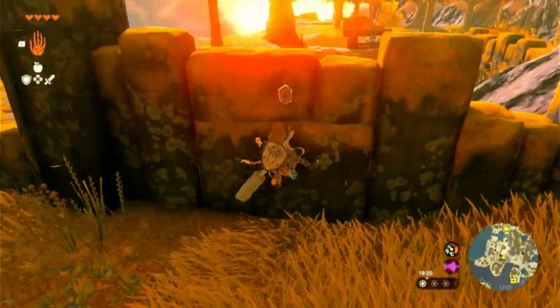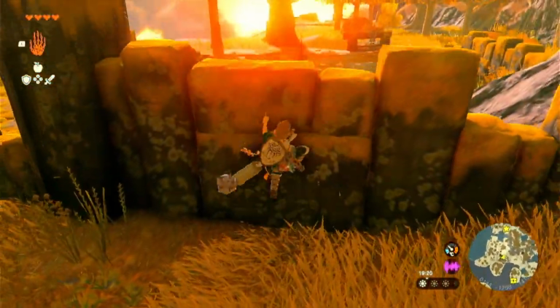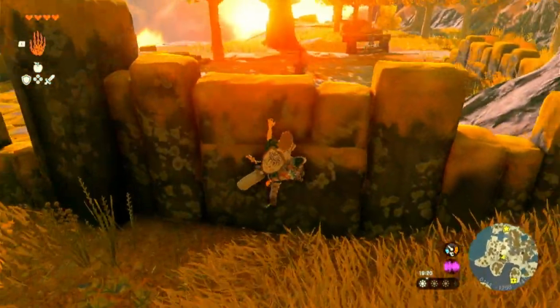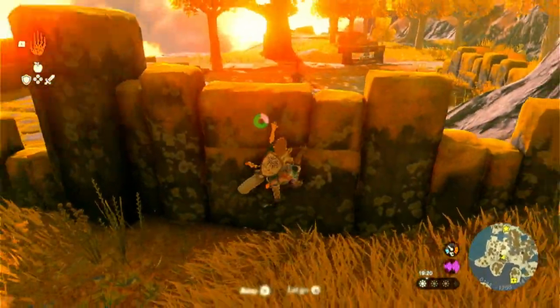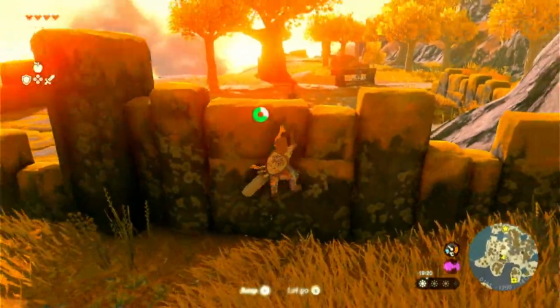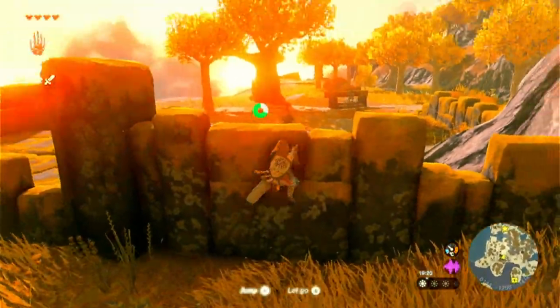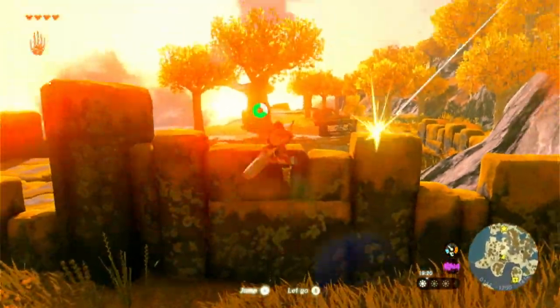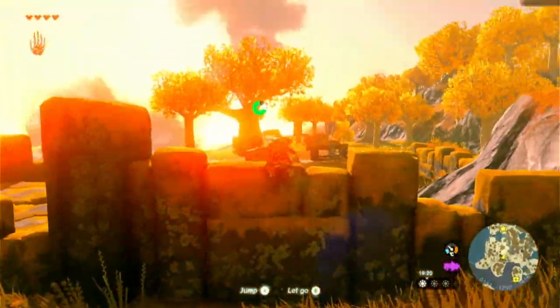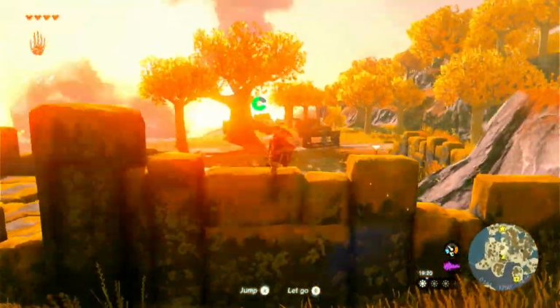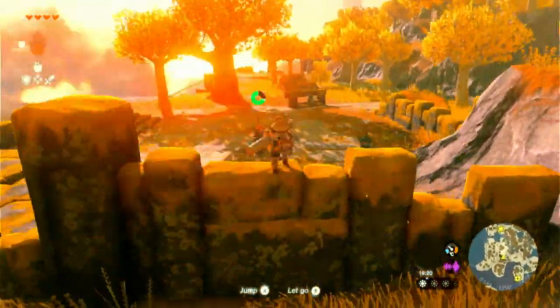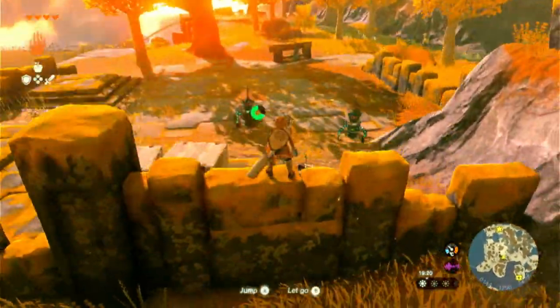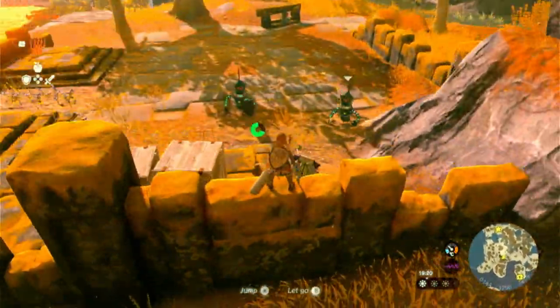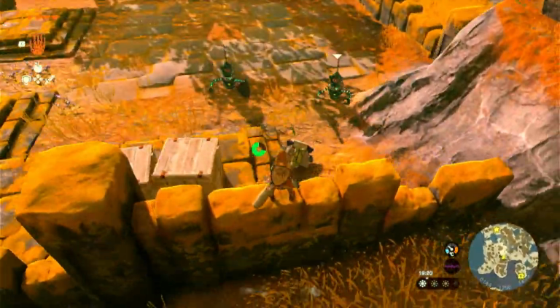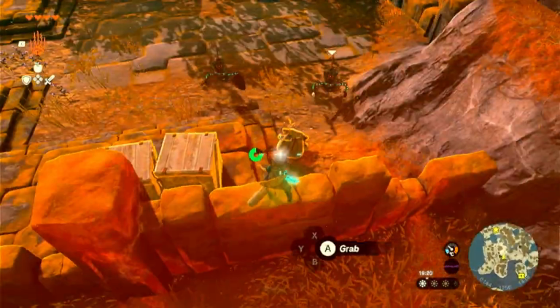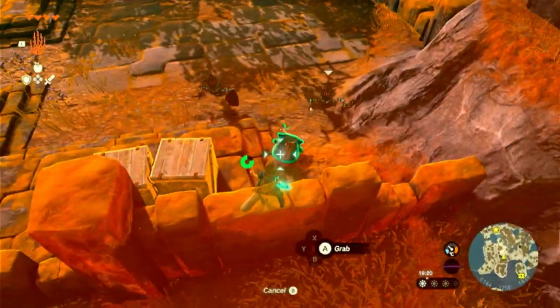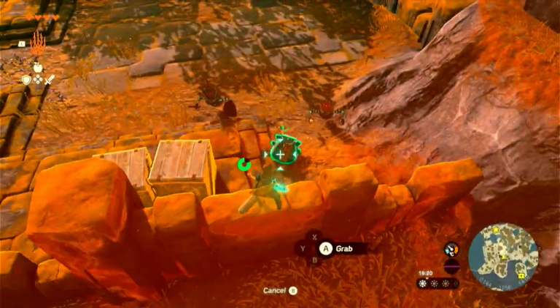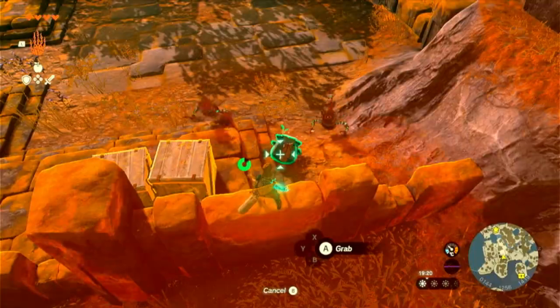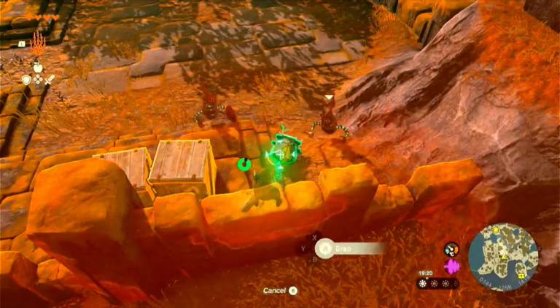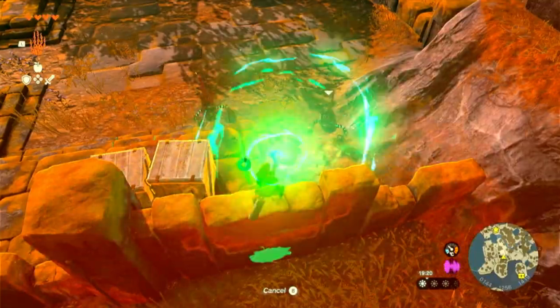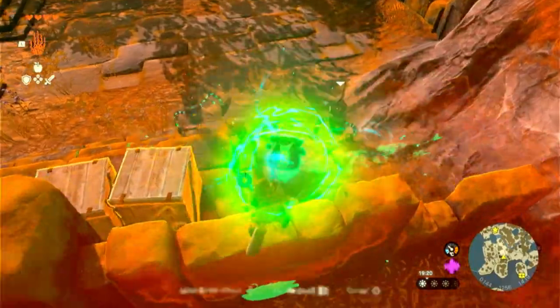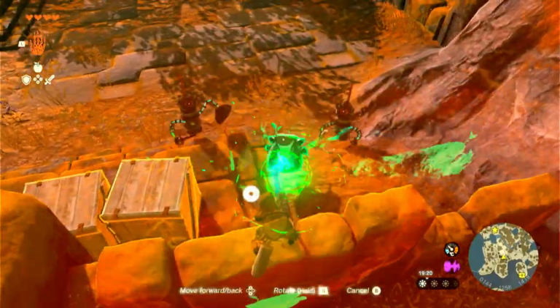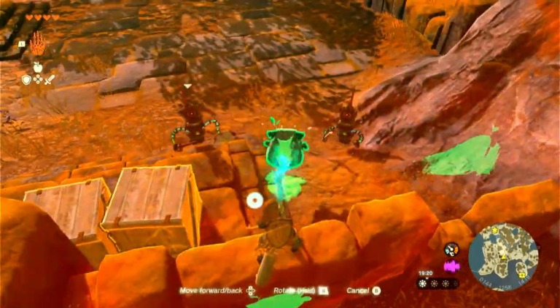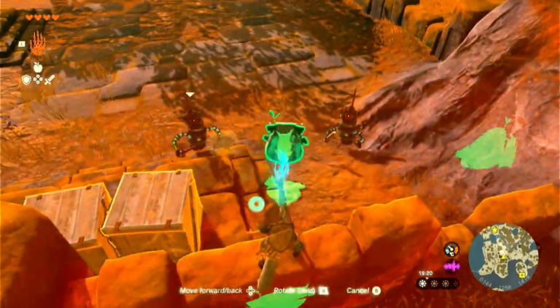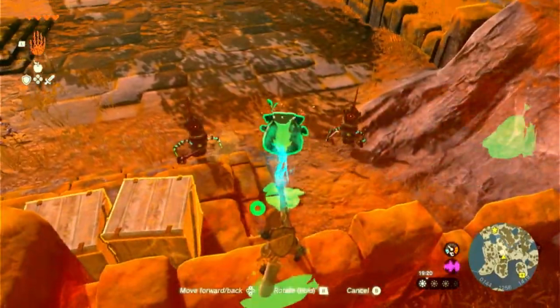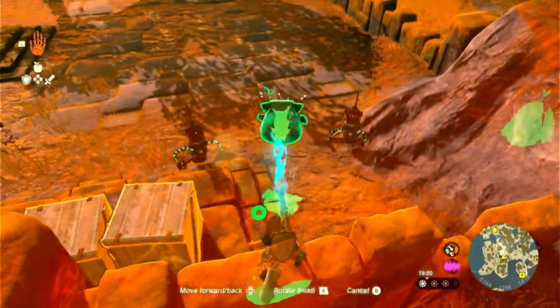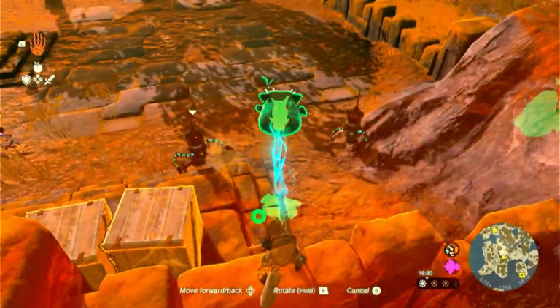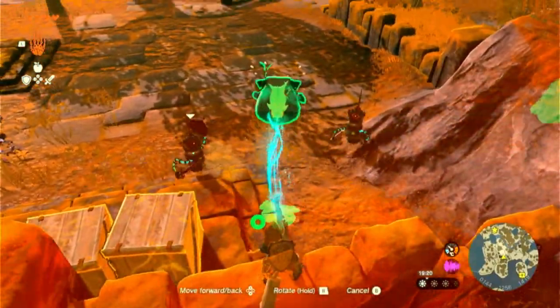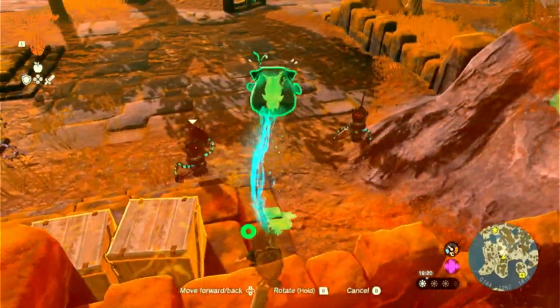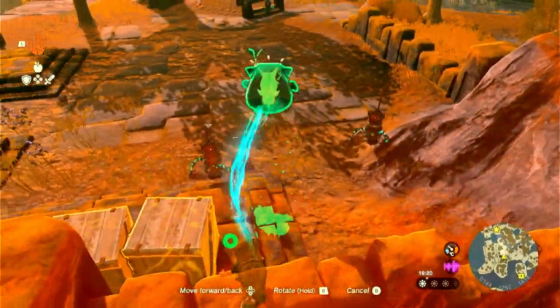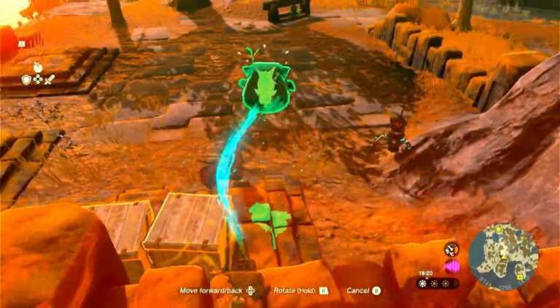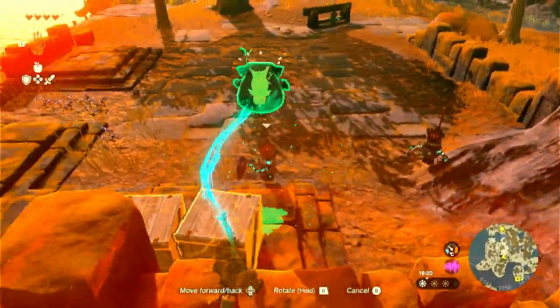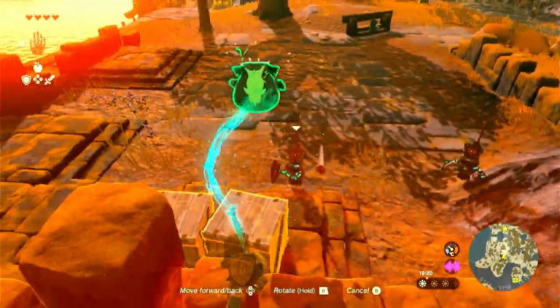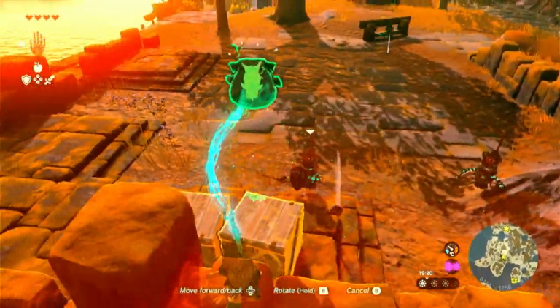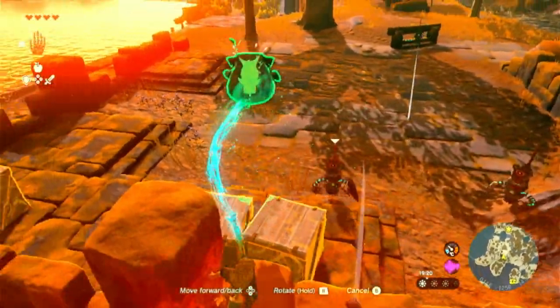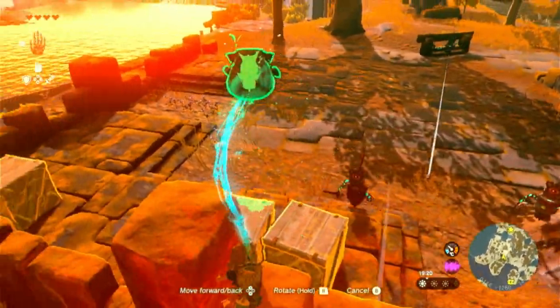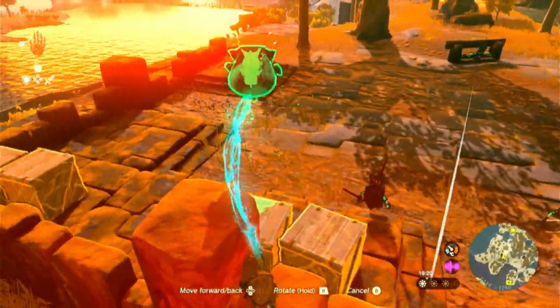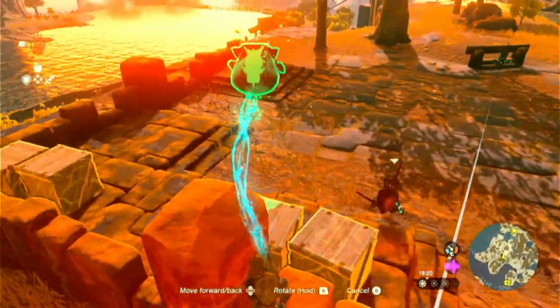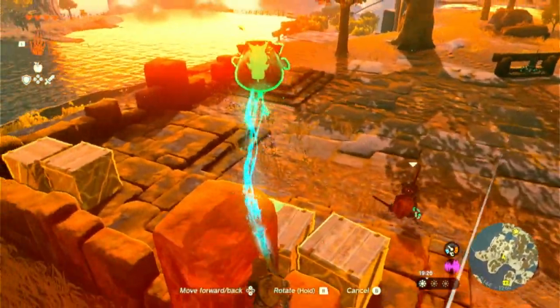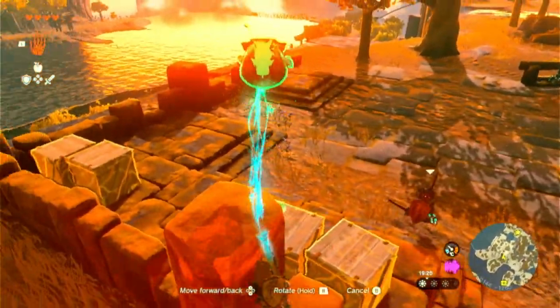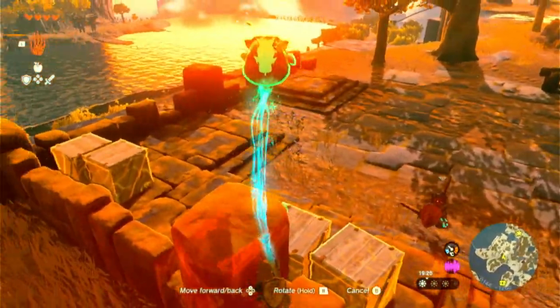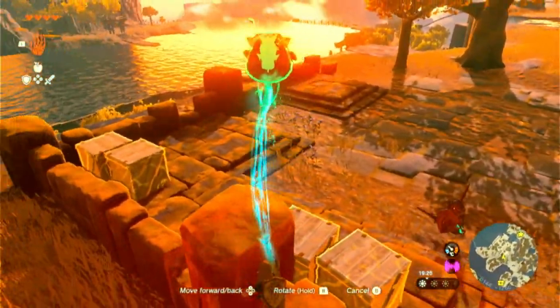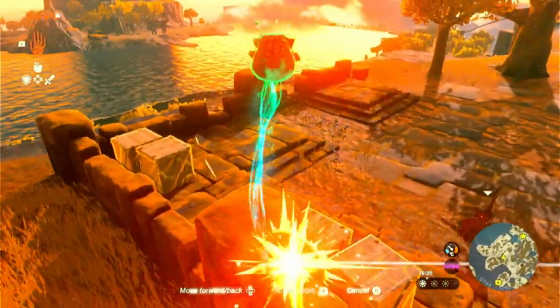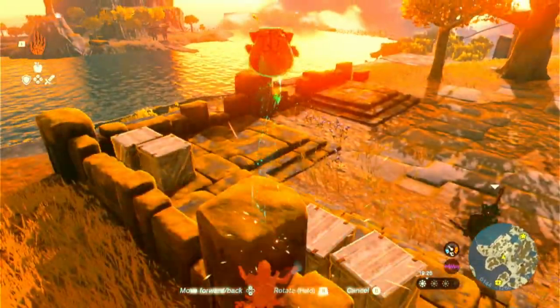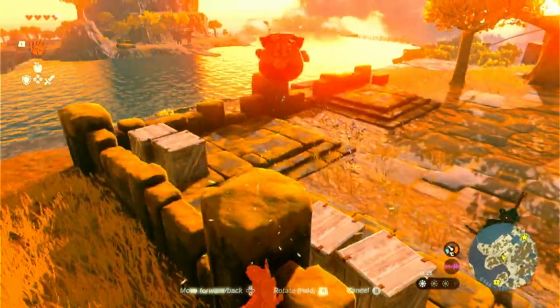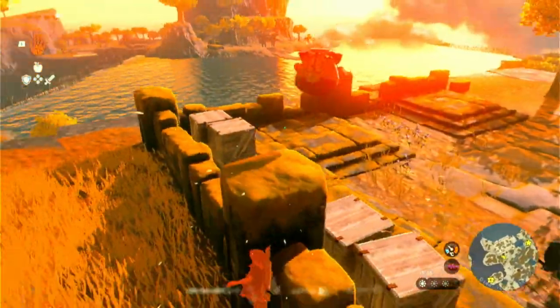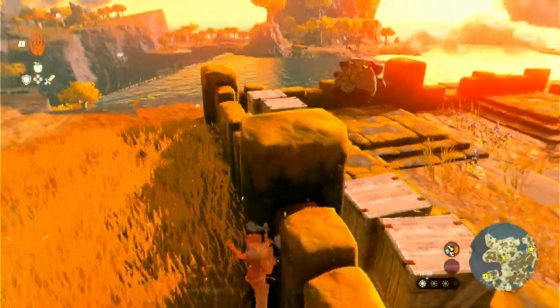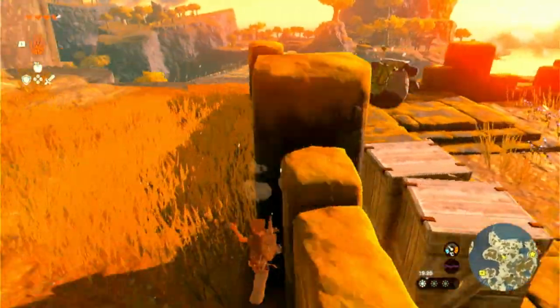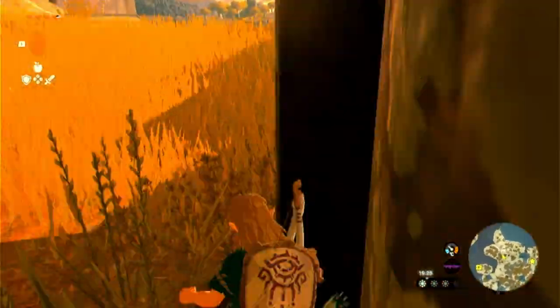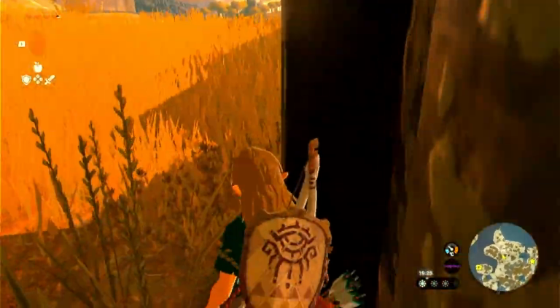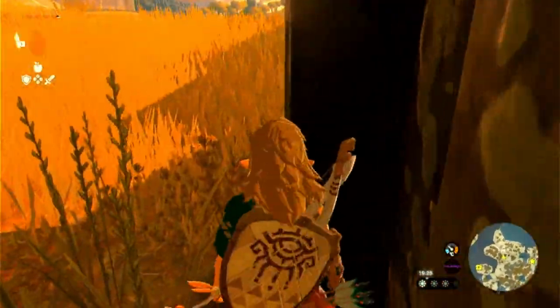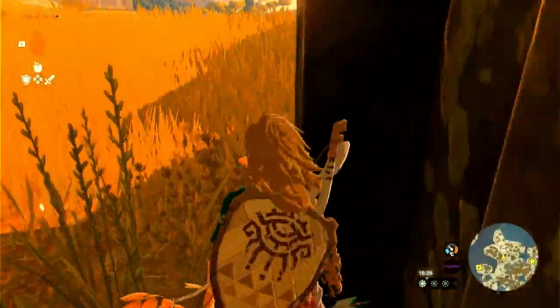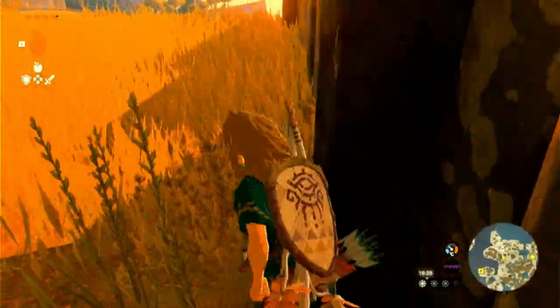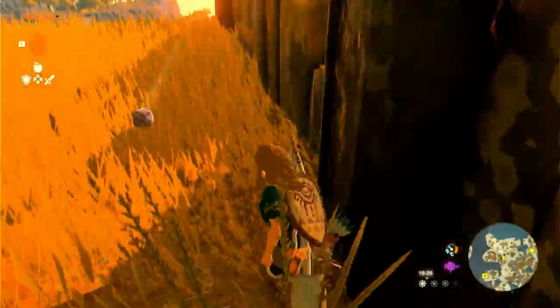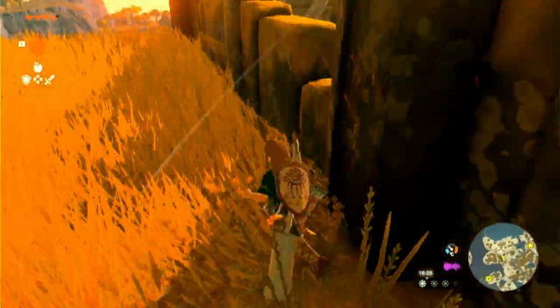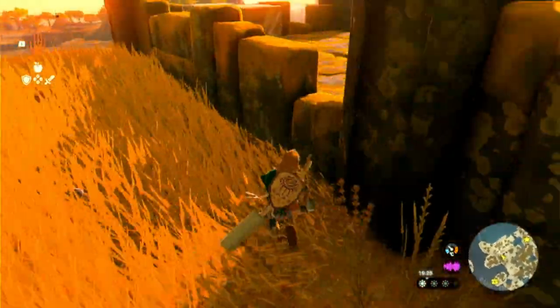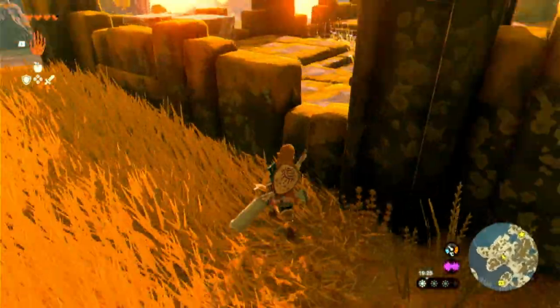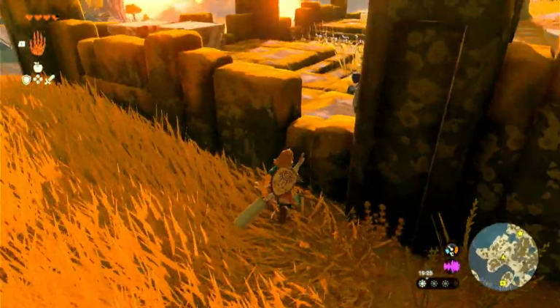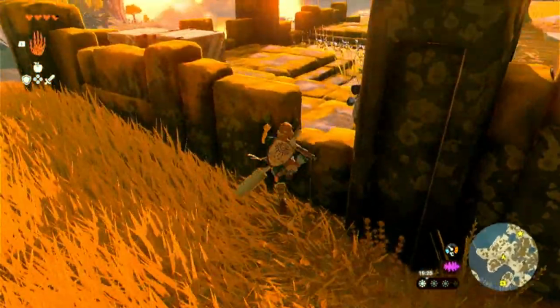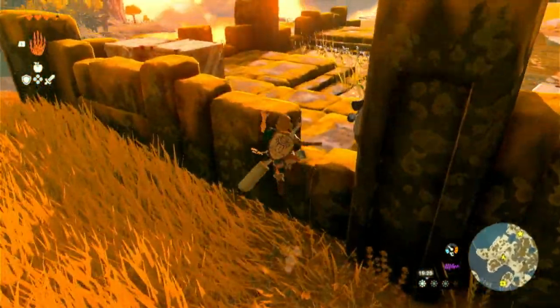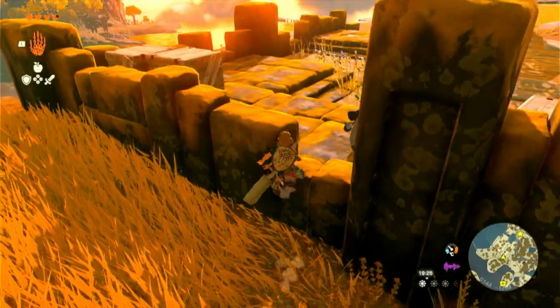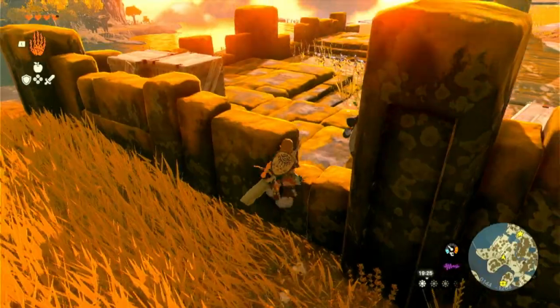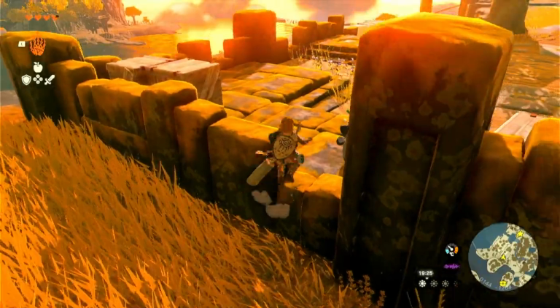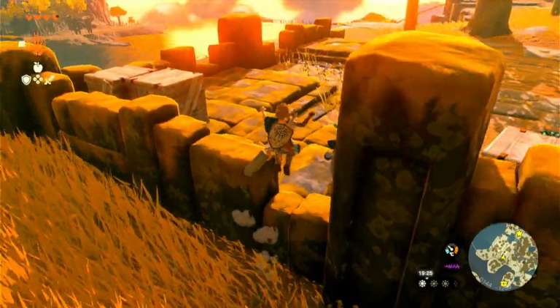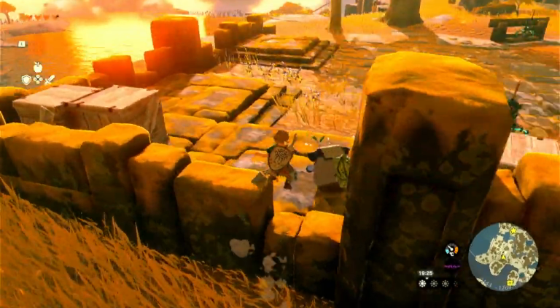I keep jumping to the edge, it kills Ultrahand. This movement is not very classy but I thought this might be more interesting than analyzing the cooking pot.